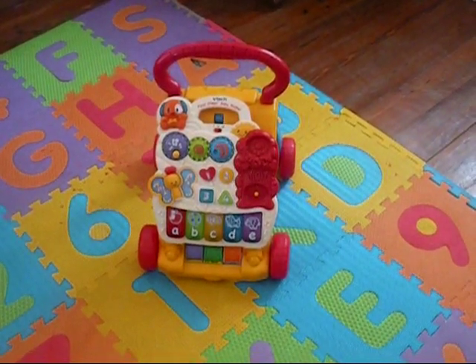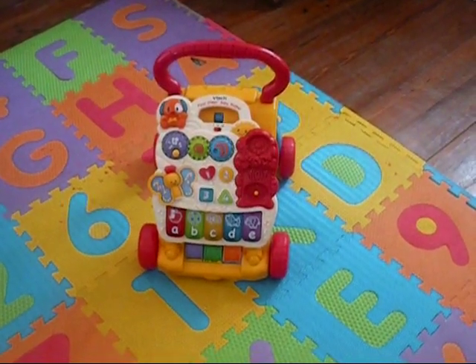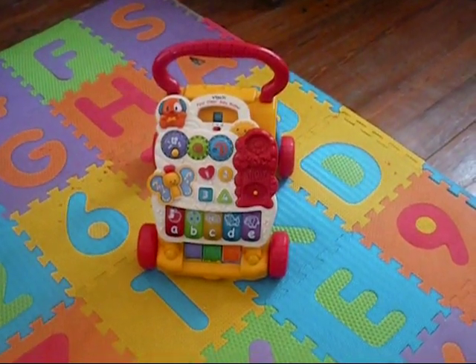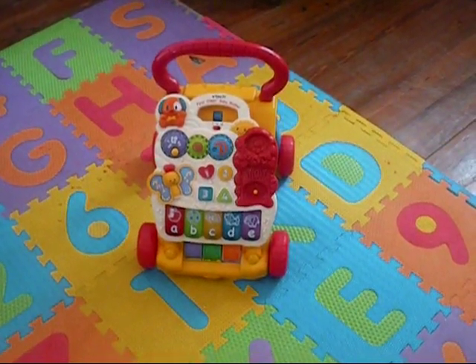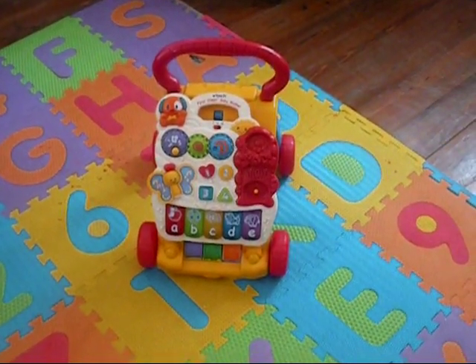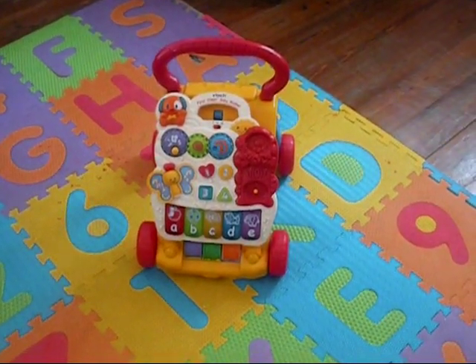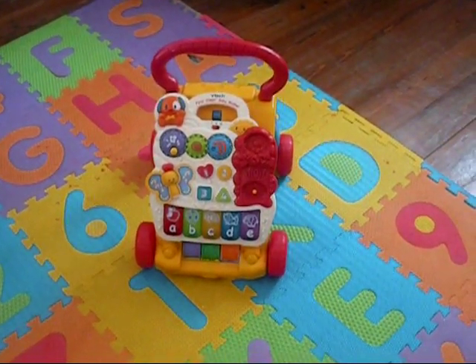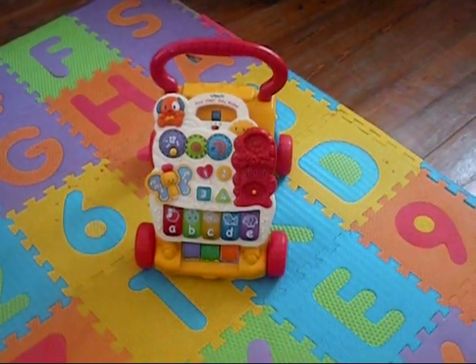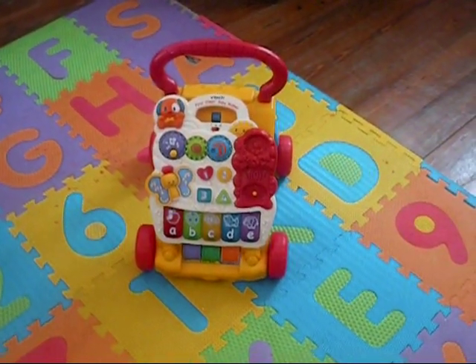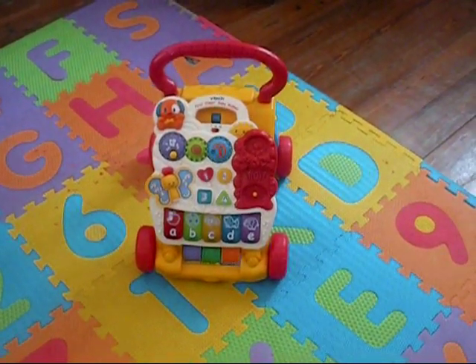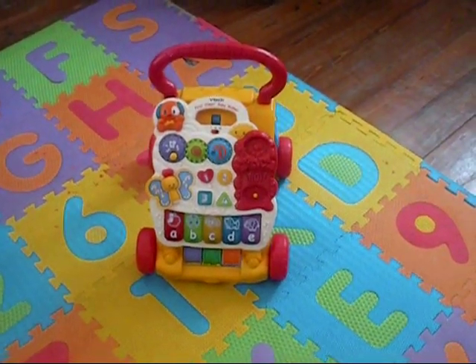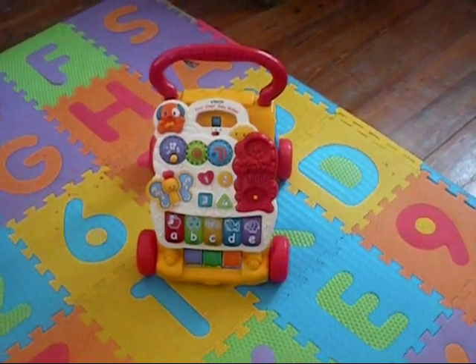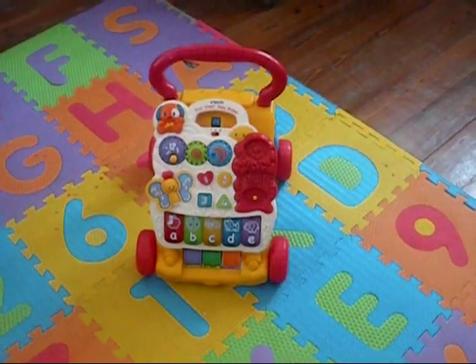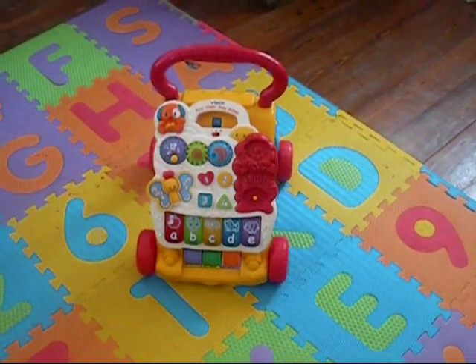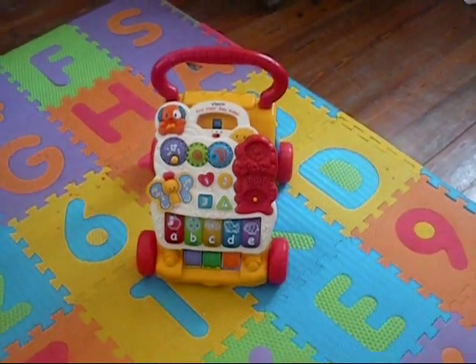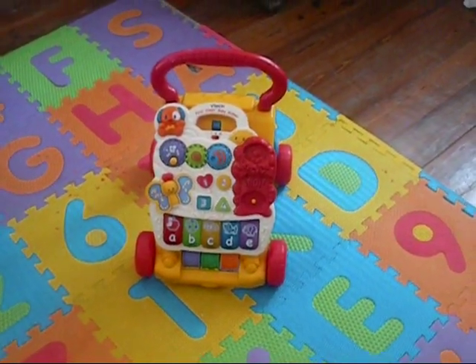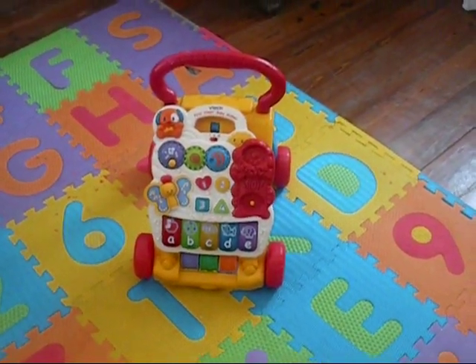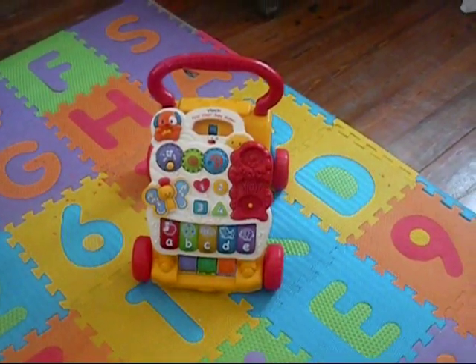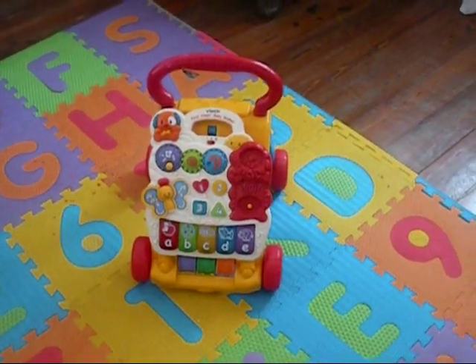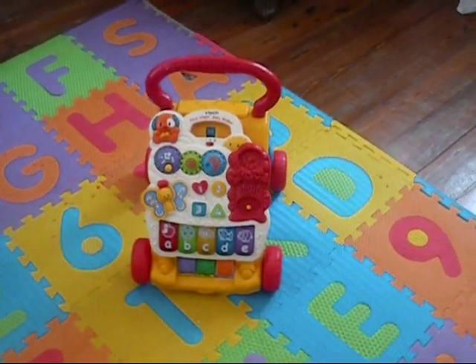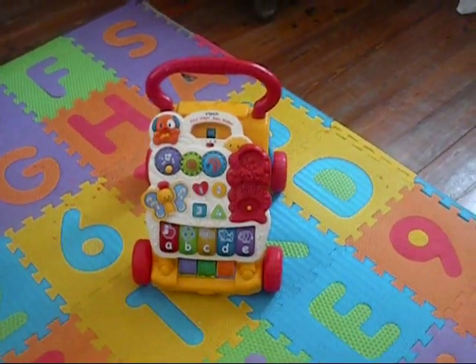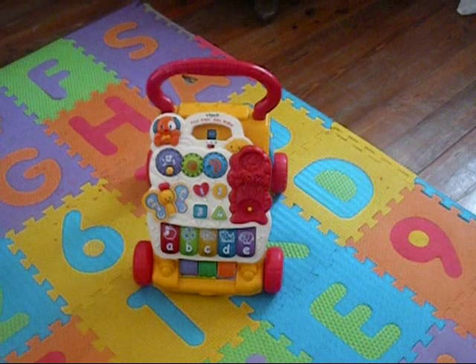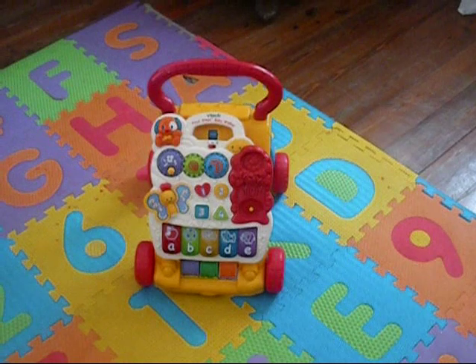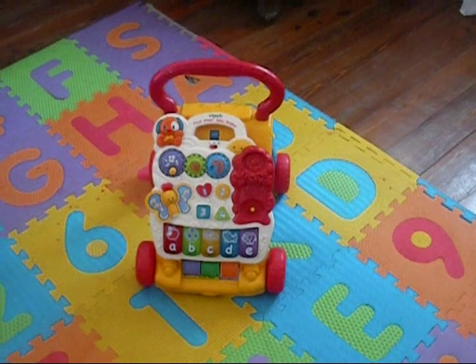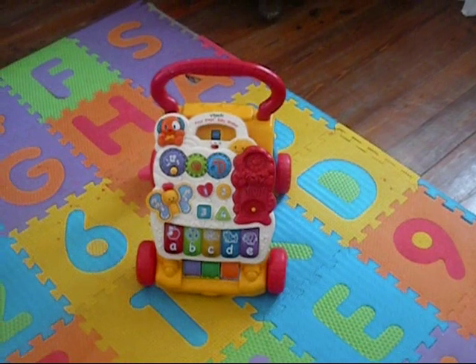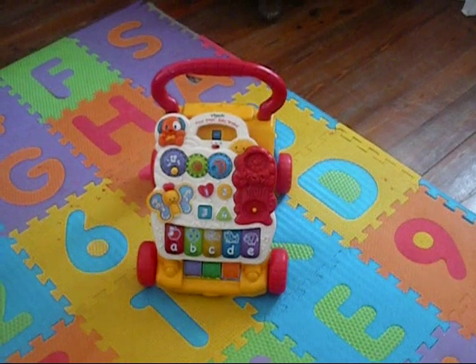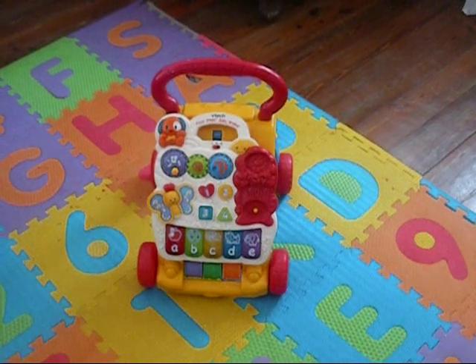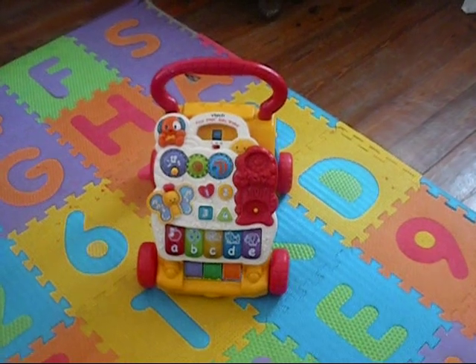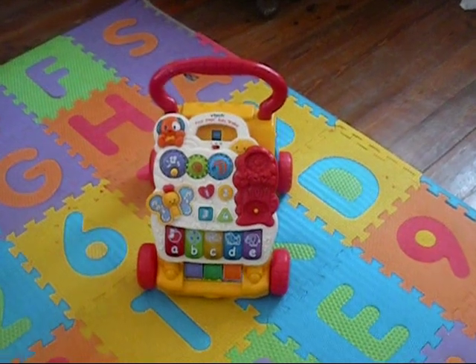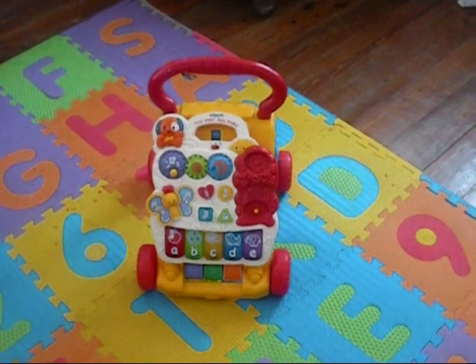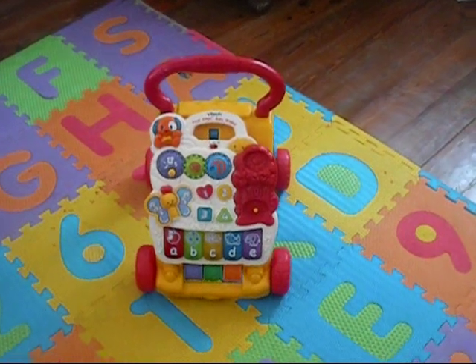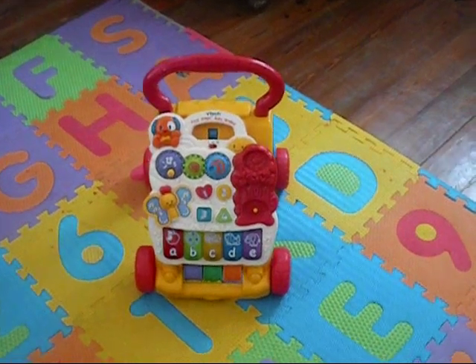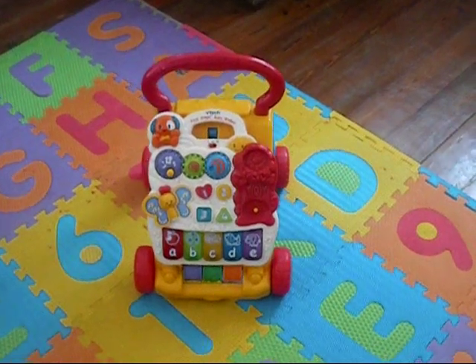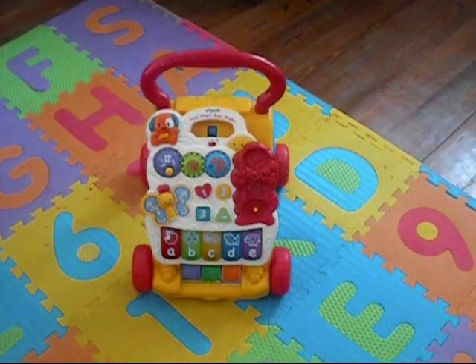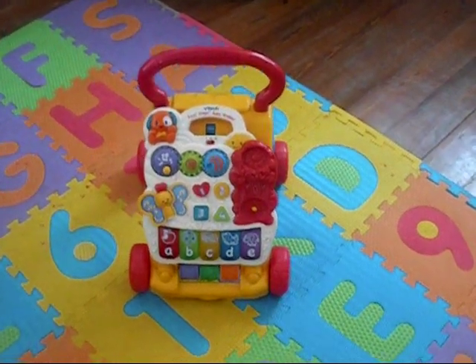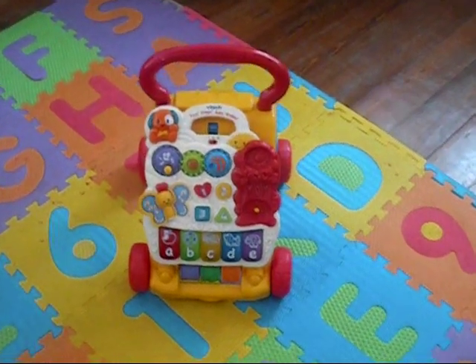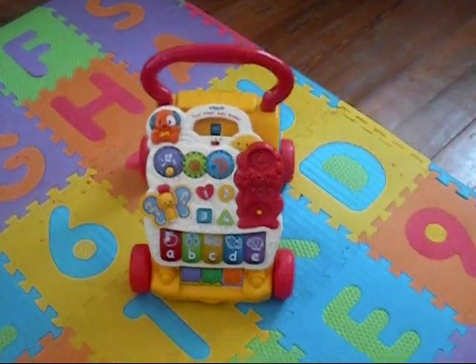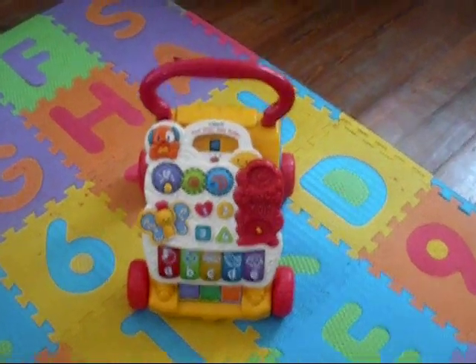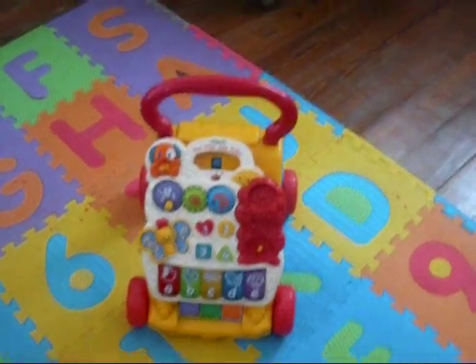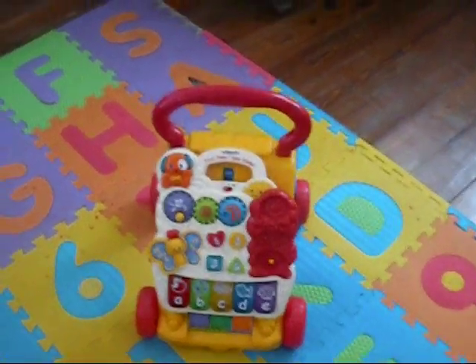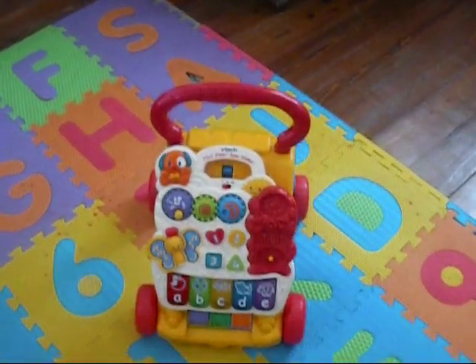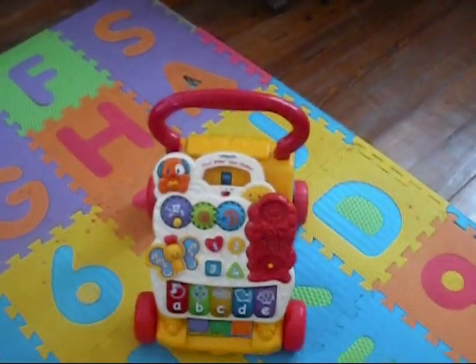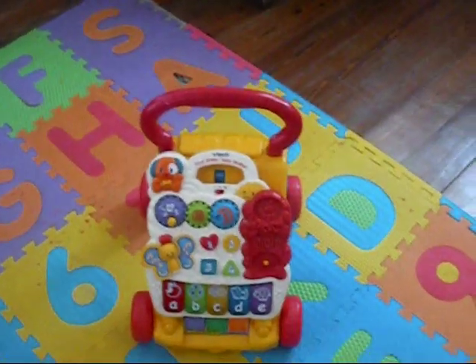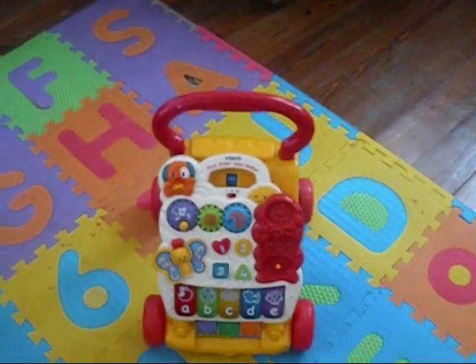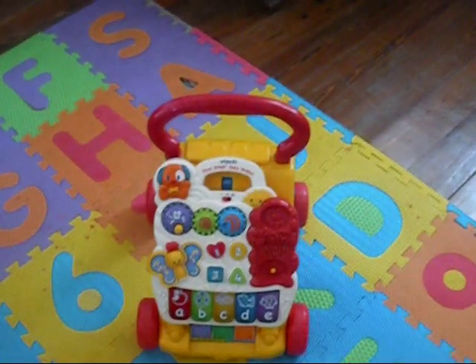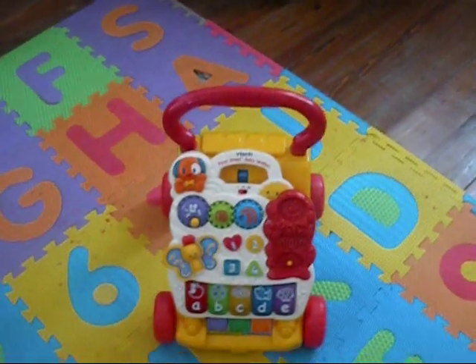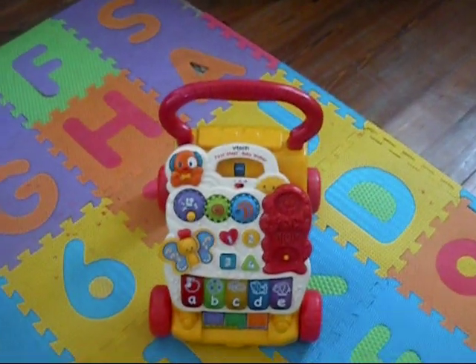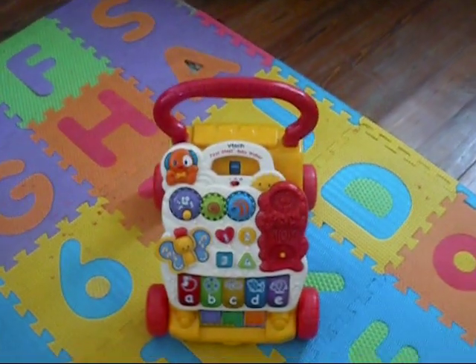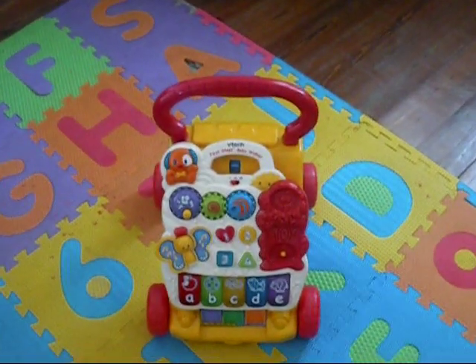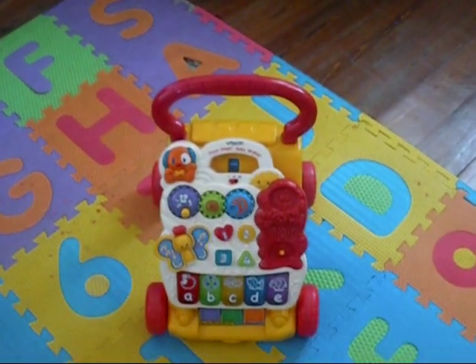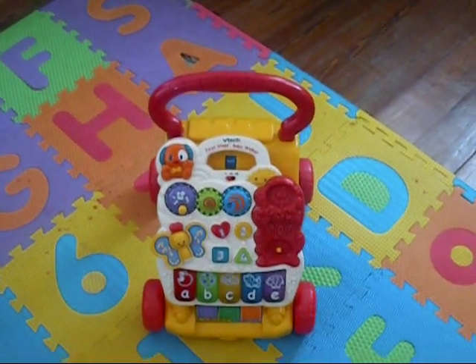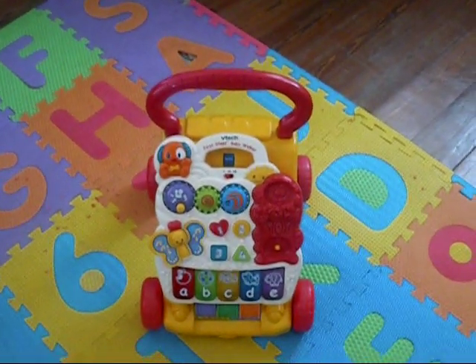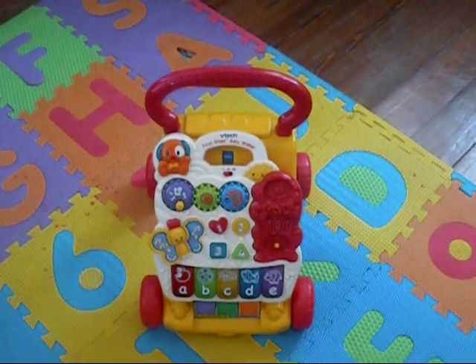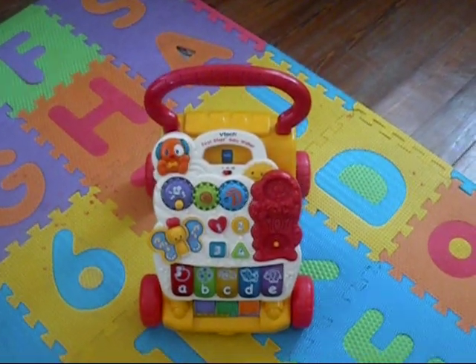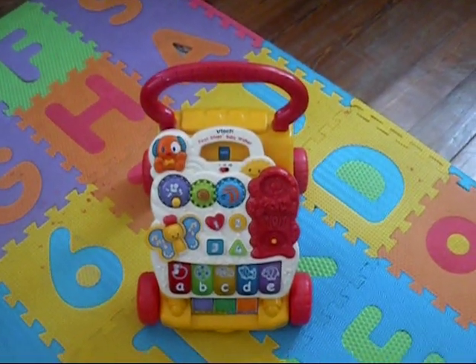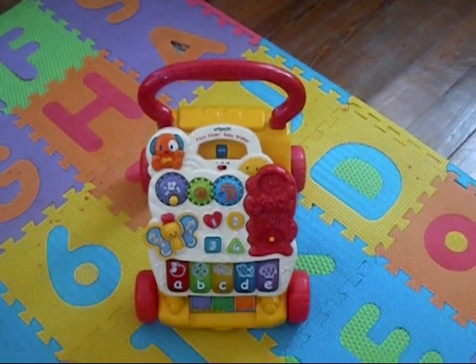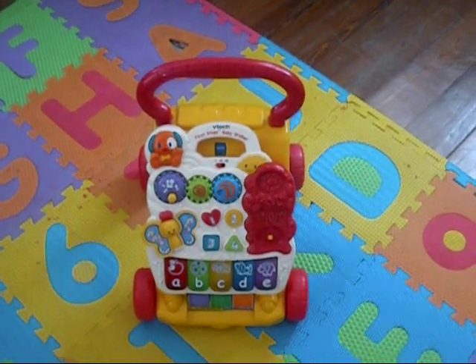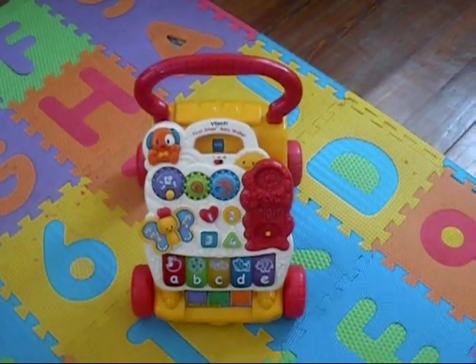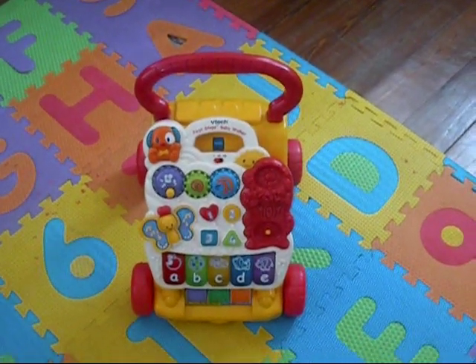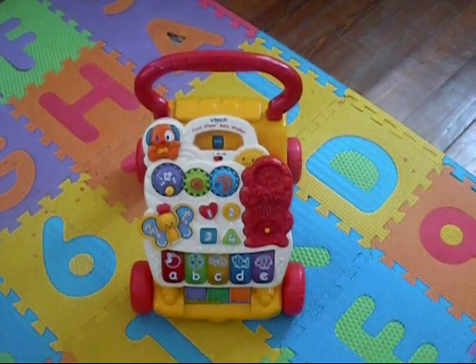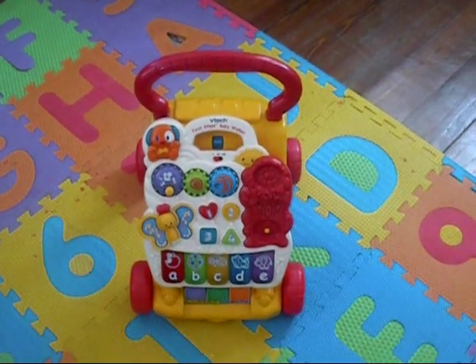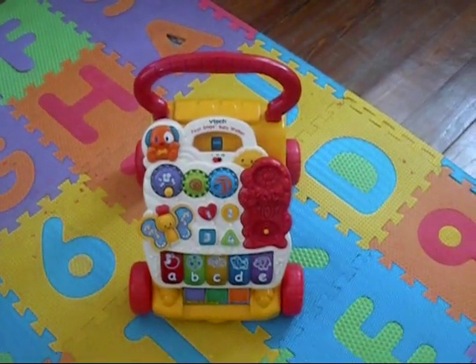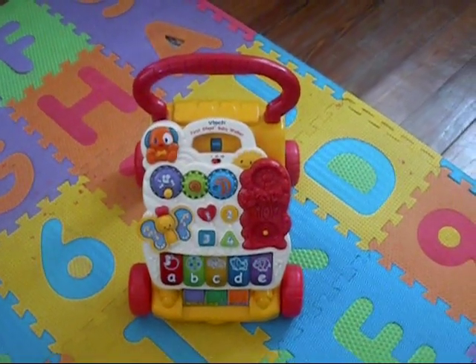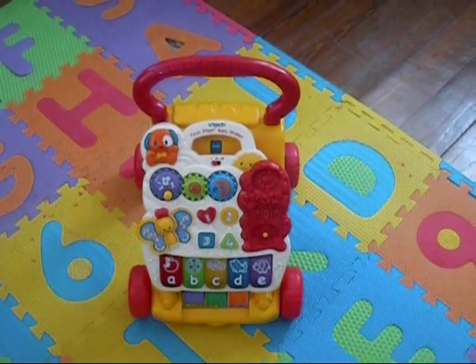Hi everybody, this is a quick product review for the VTAC's First Steps Baby Walker.